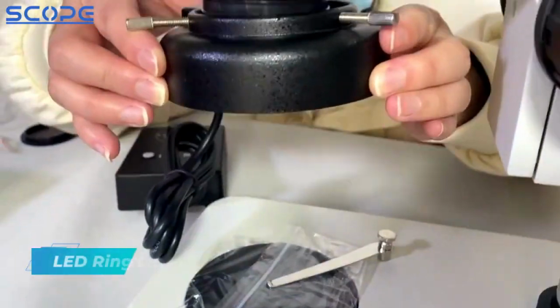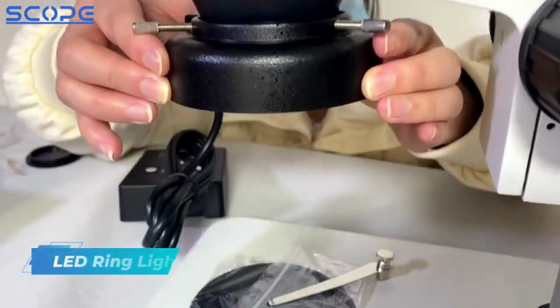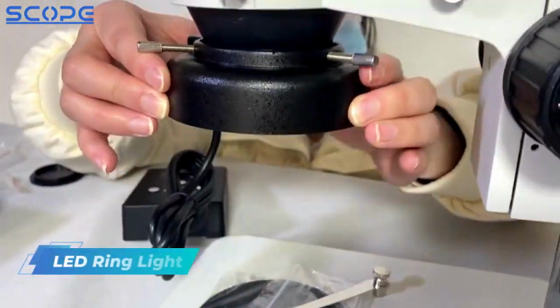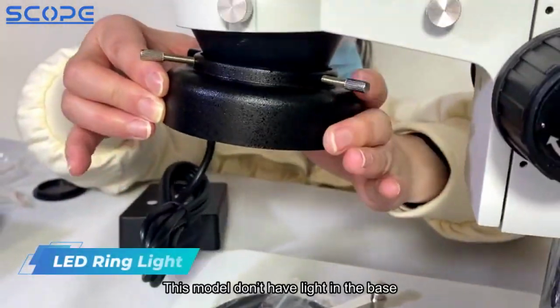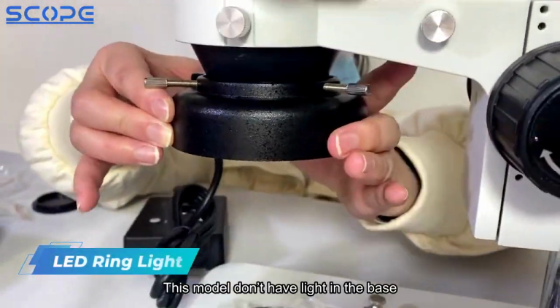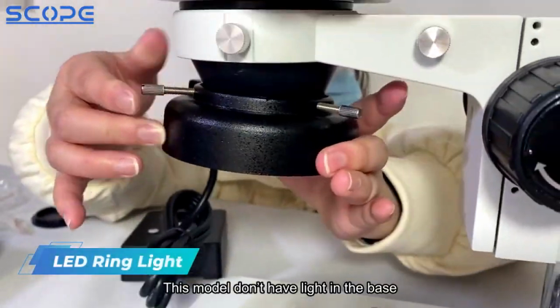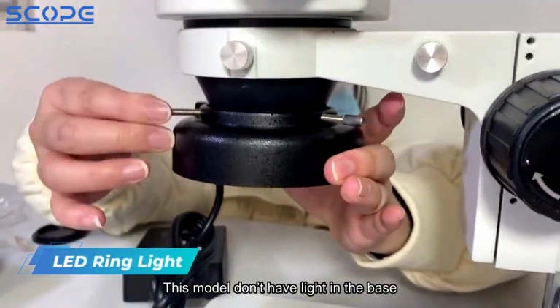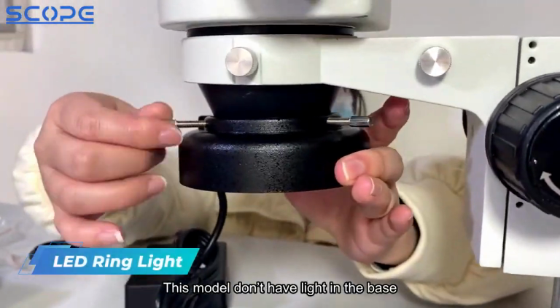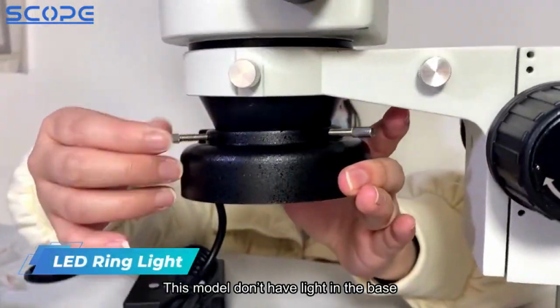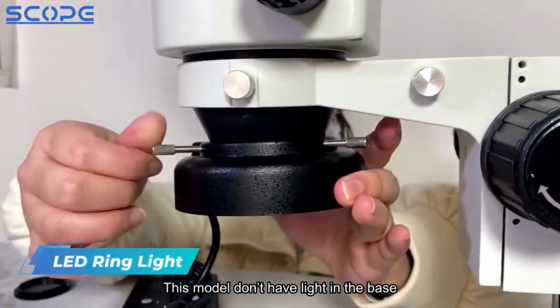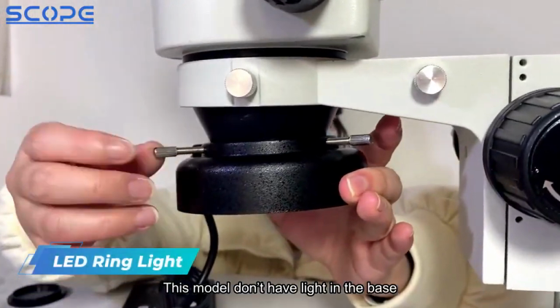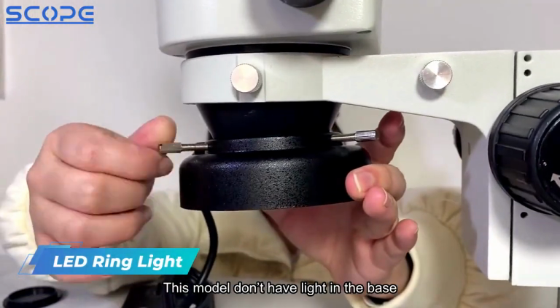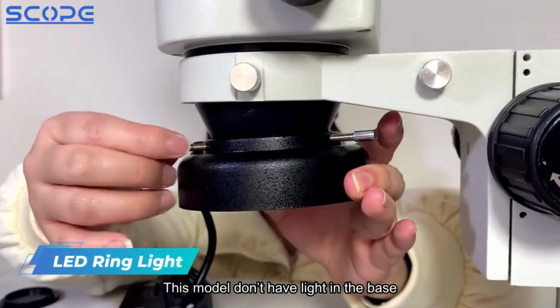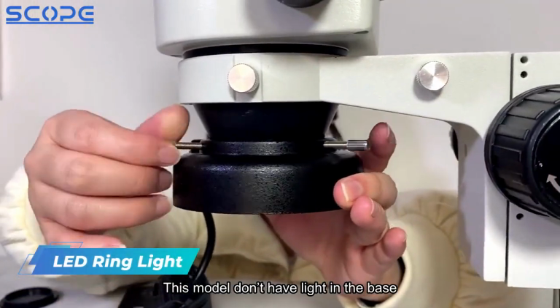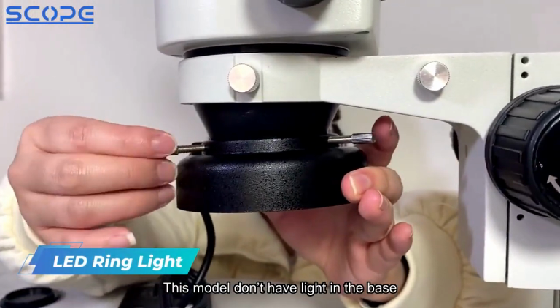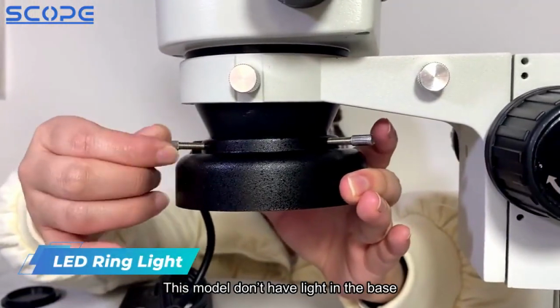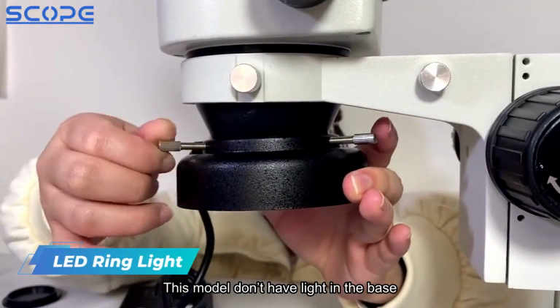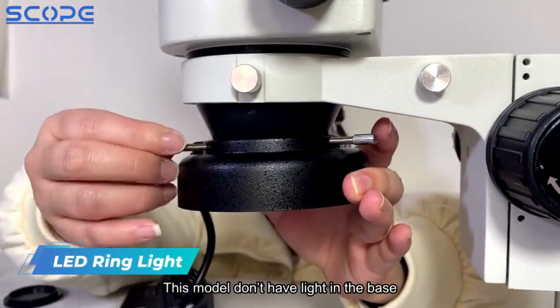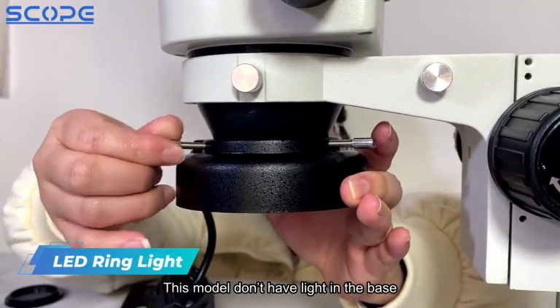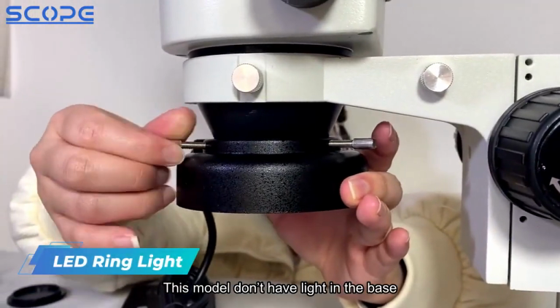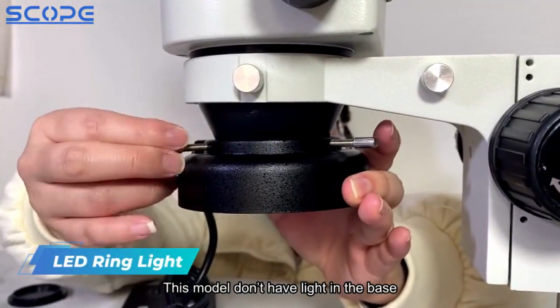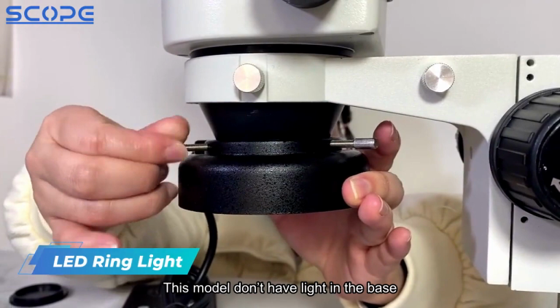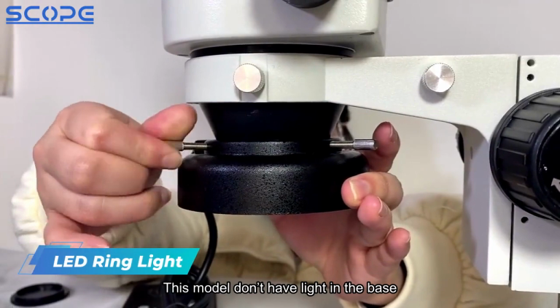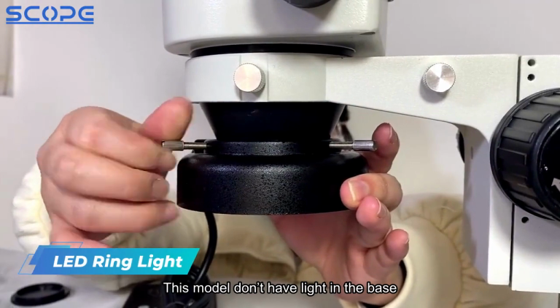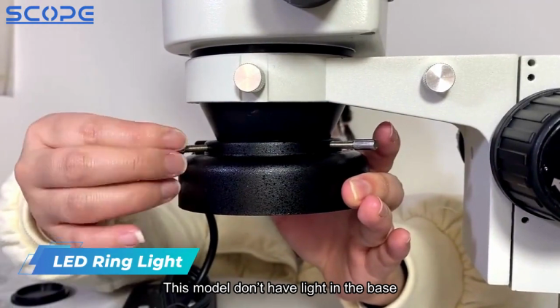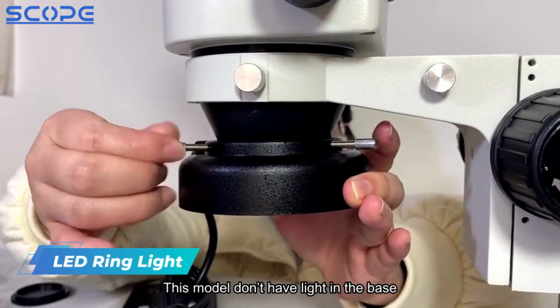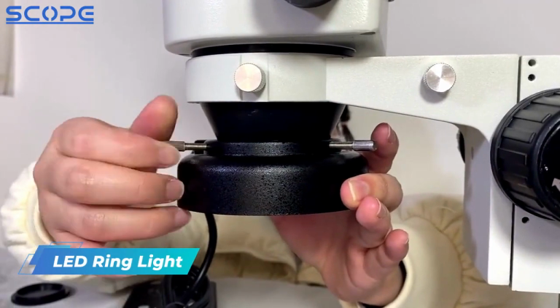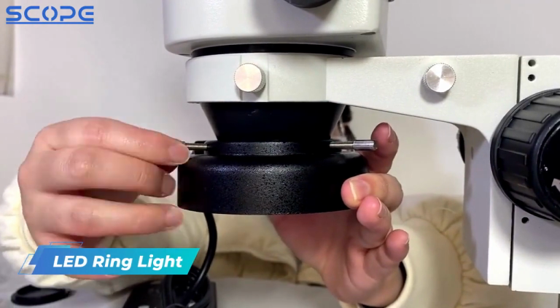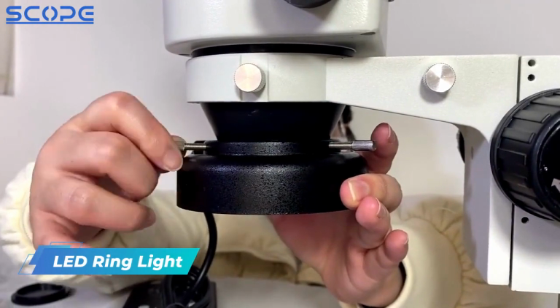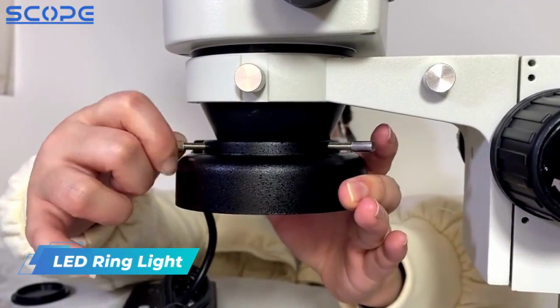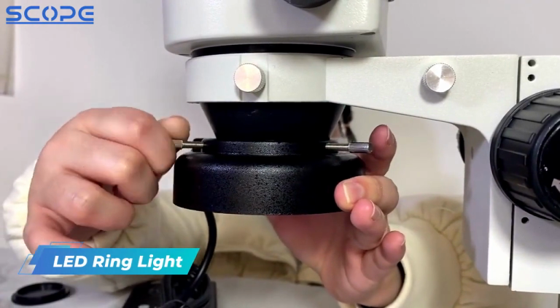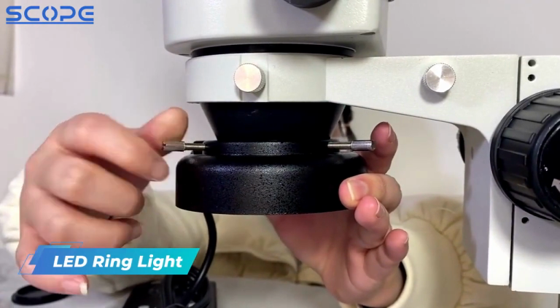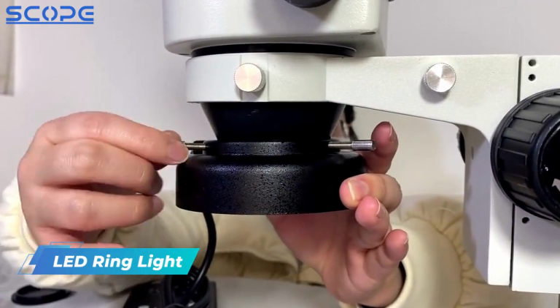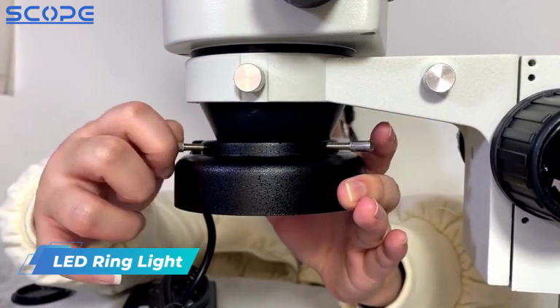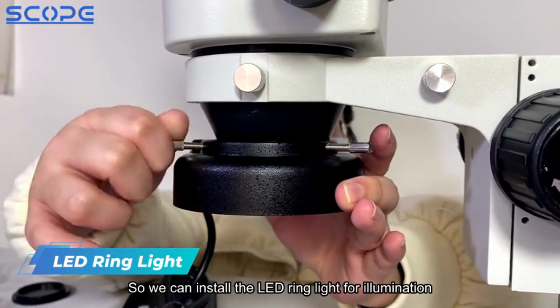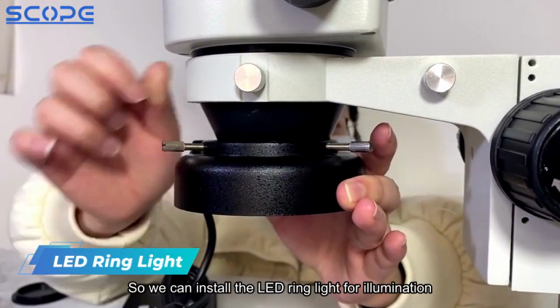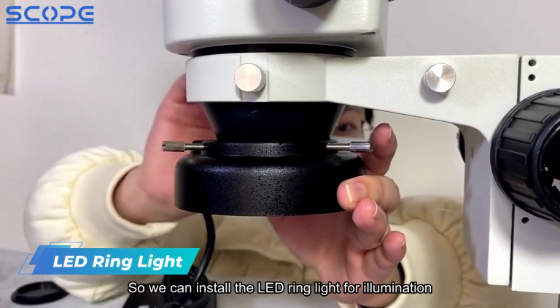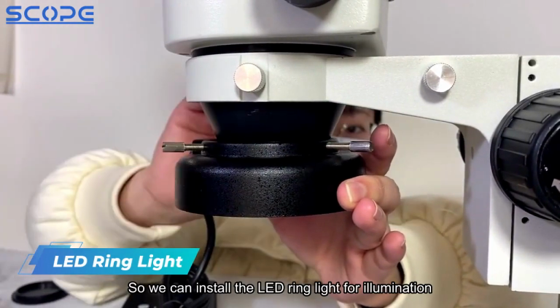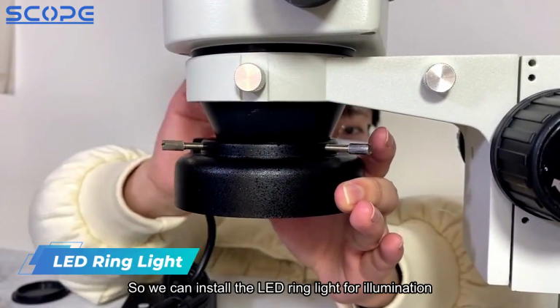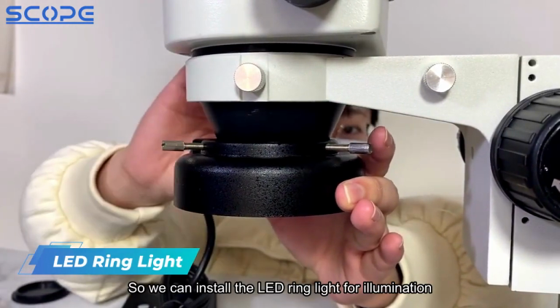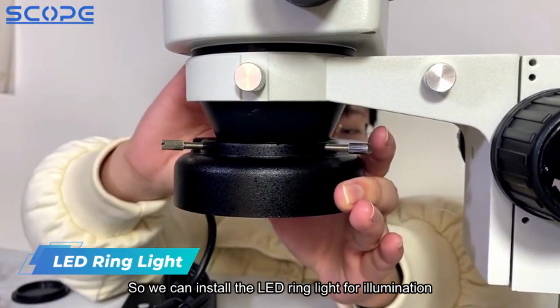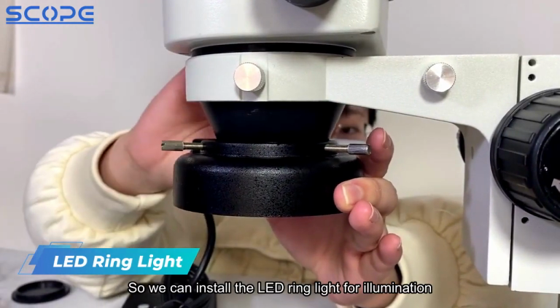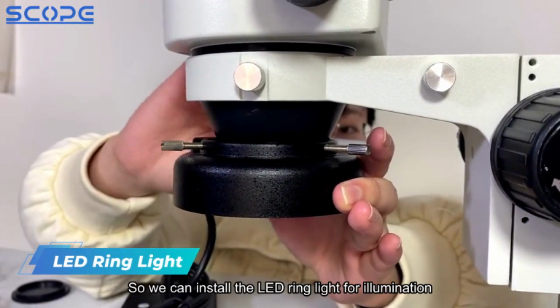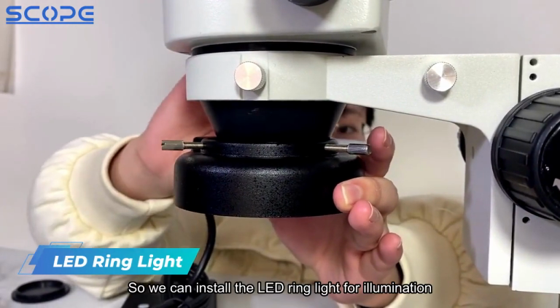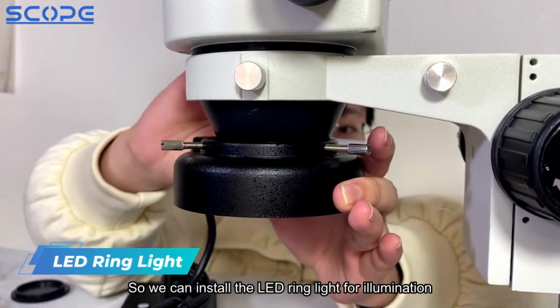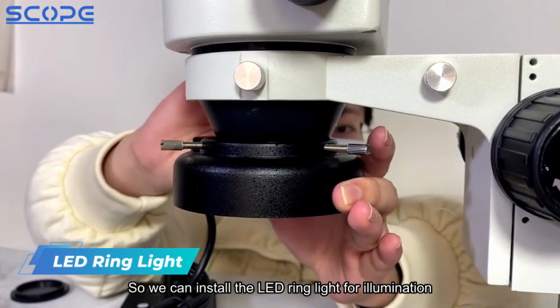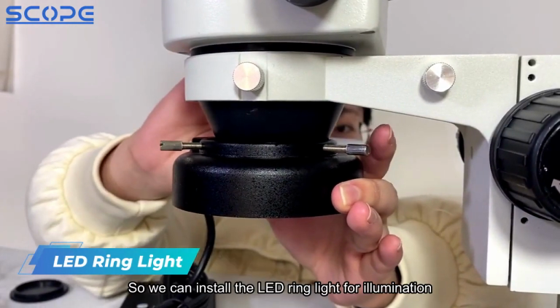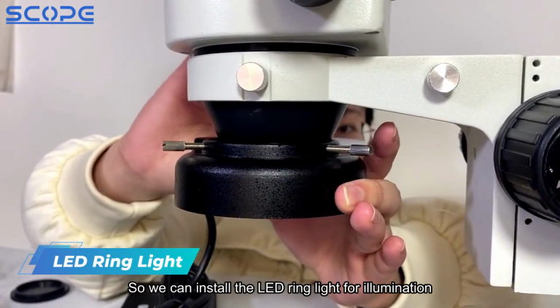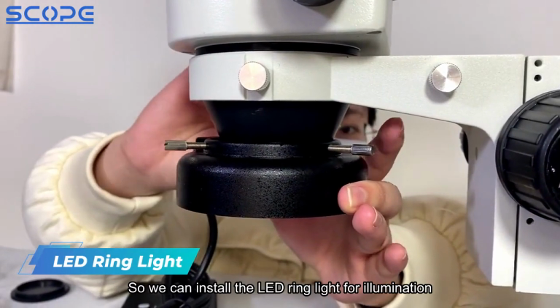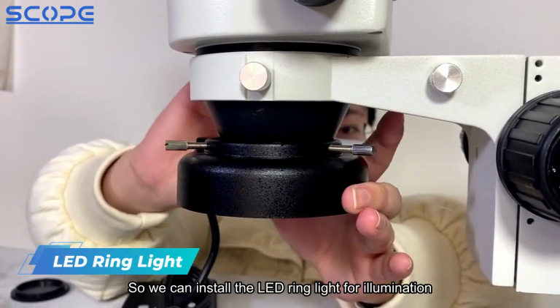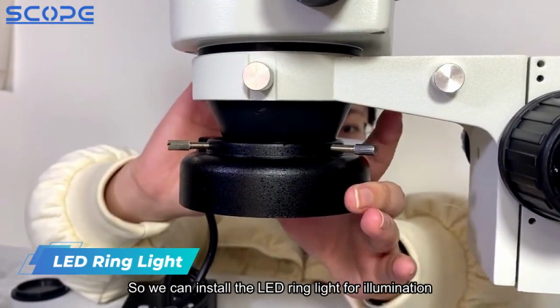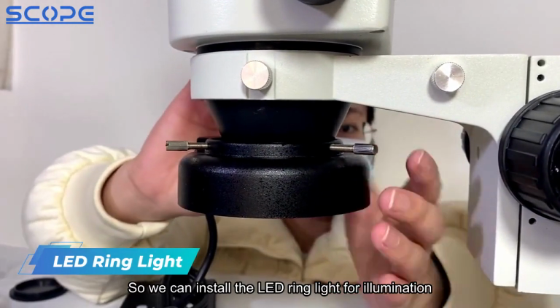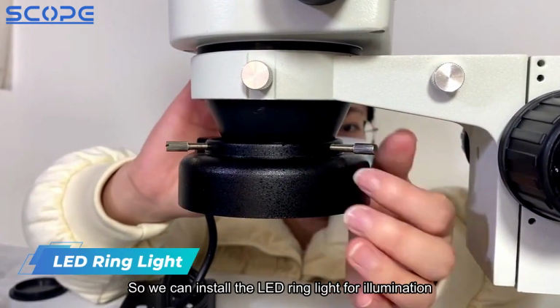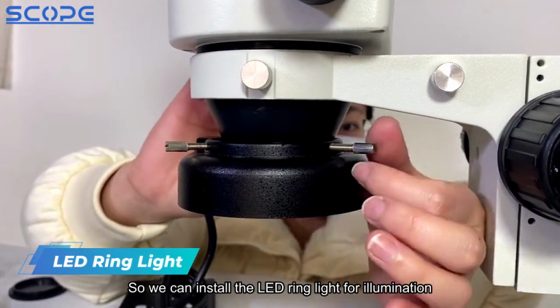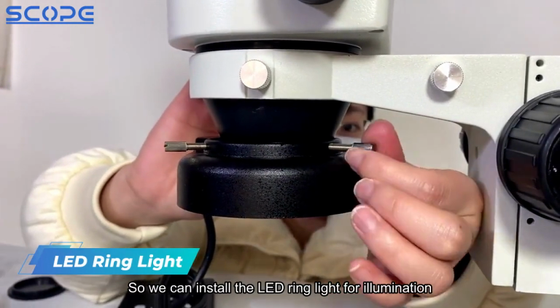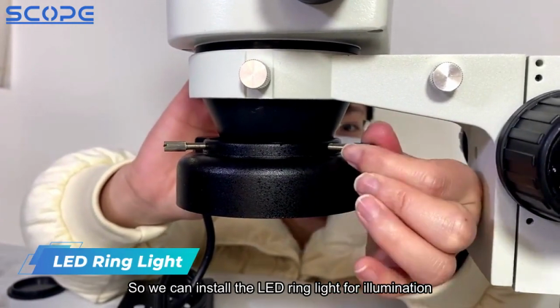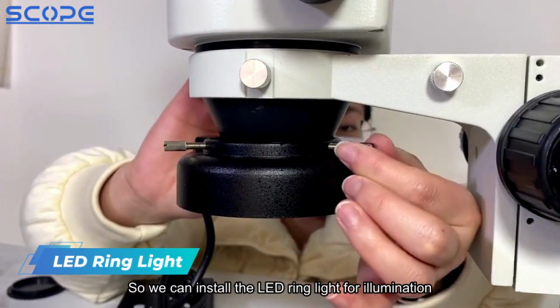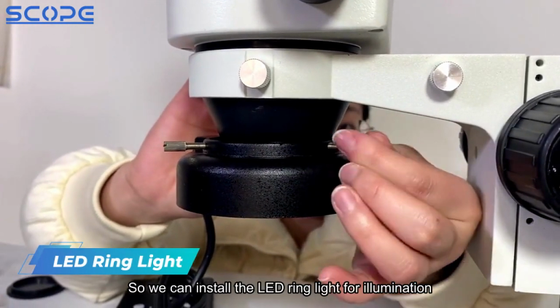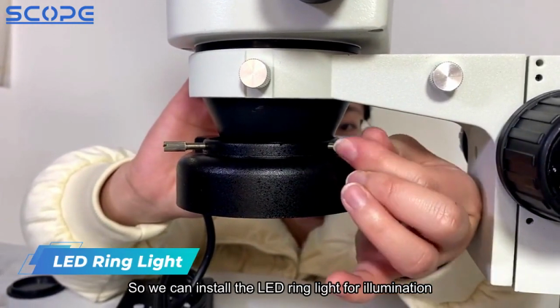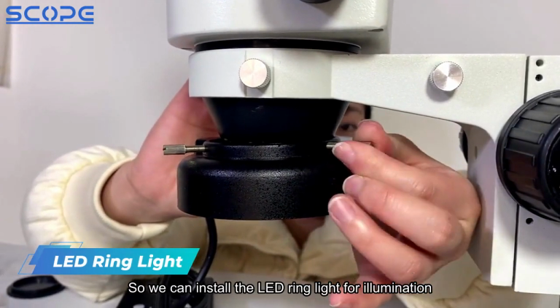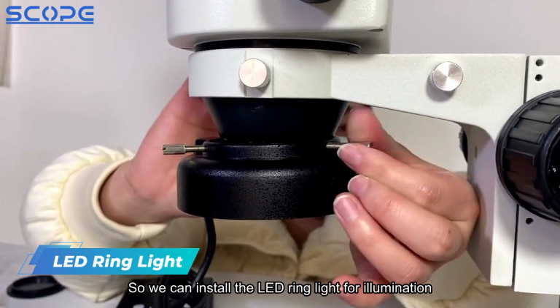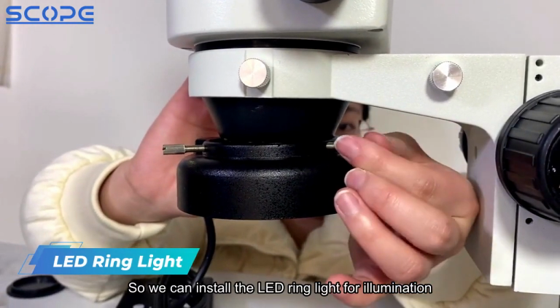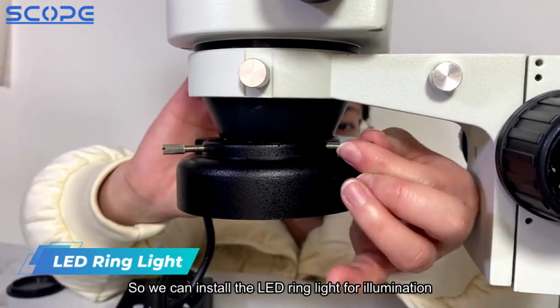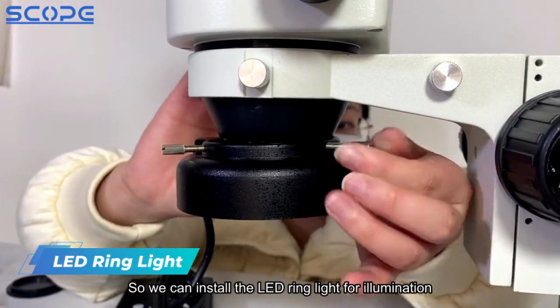This model does not have a light in the base, so we can install an LED ring light for illumination.